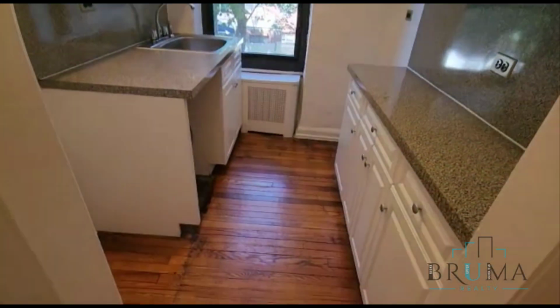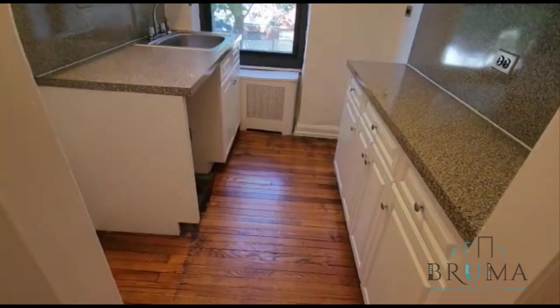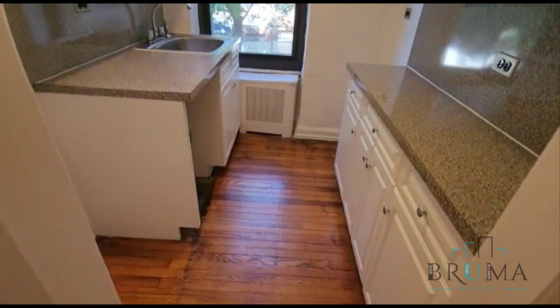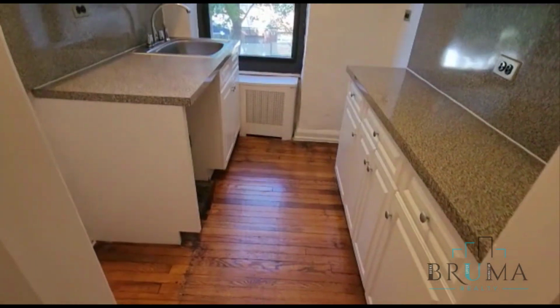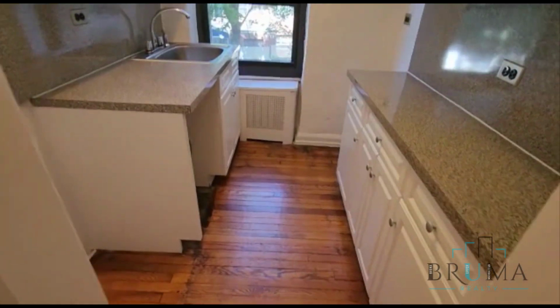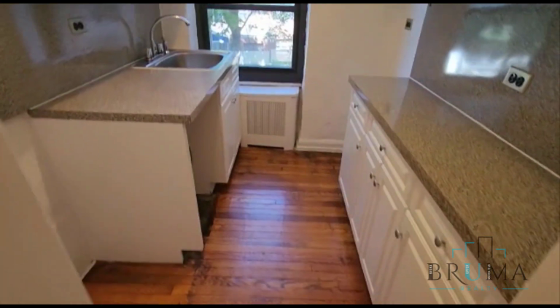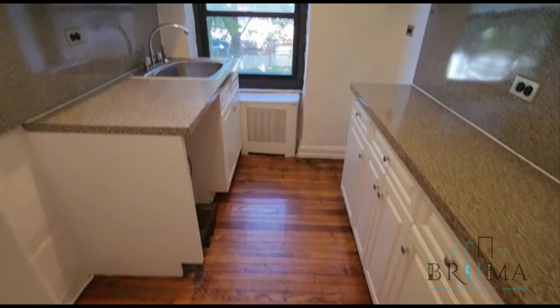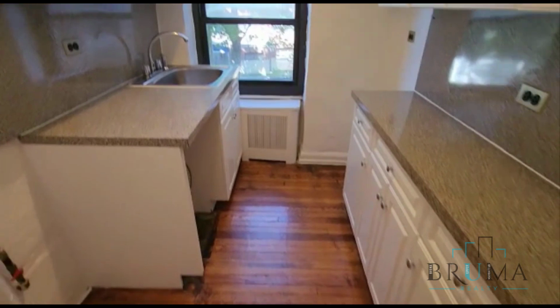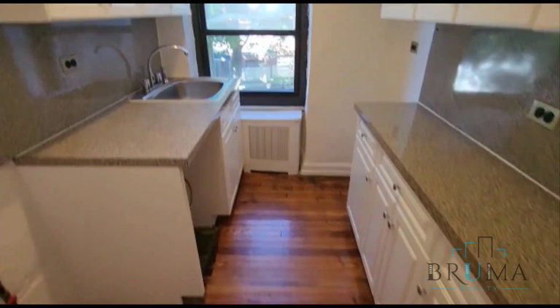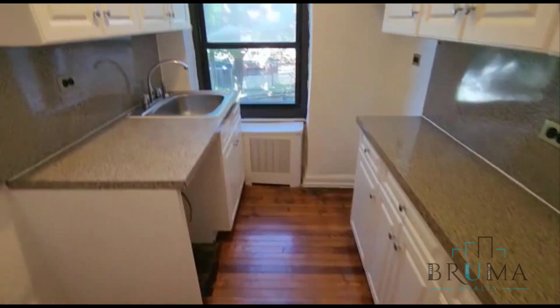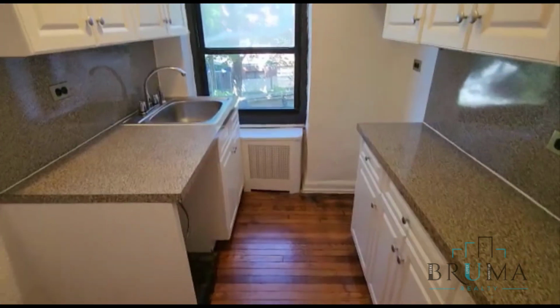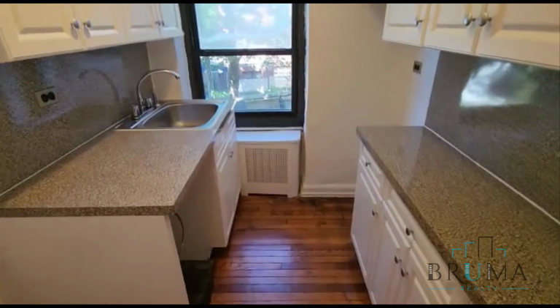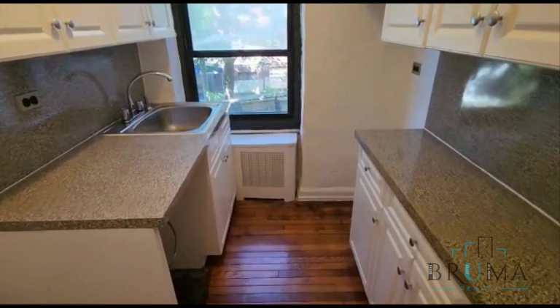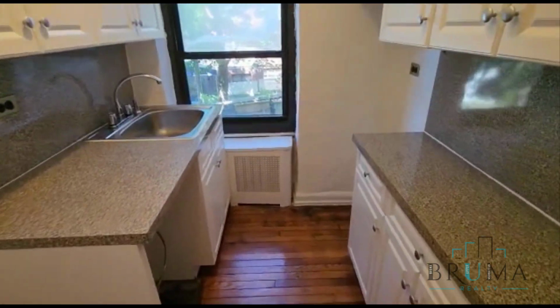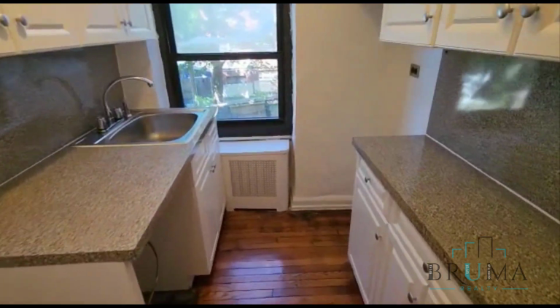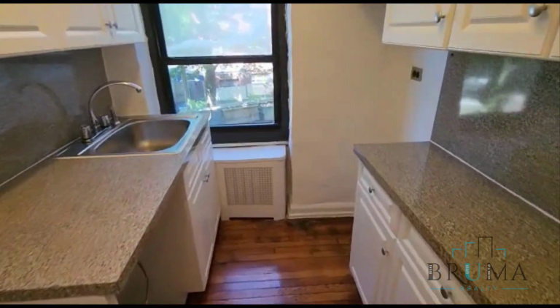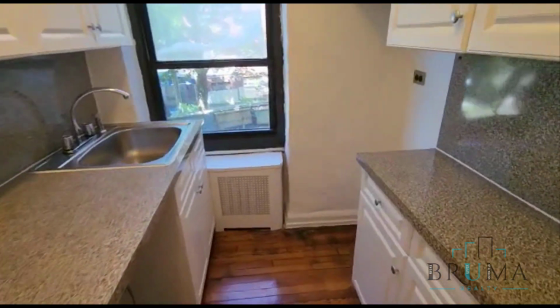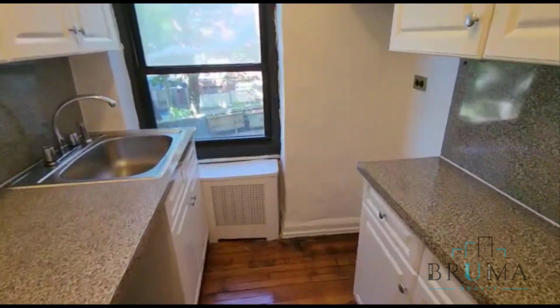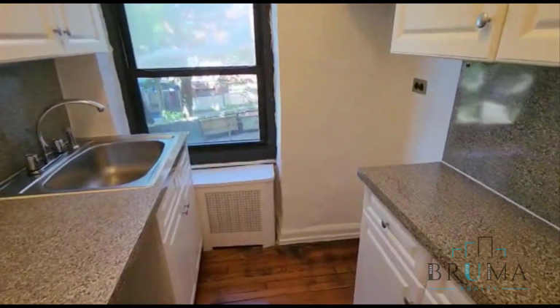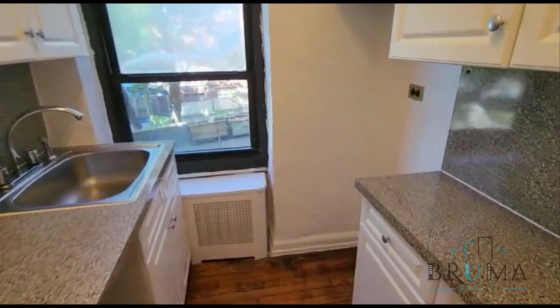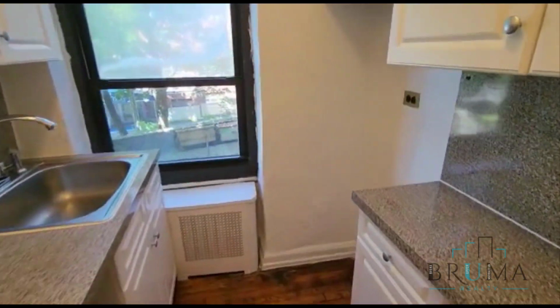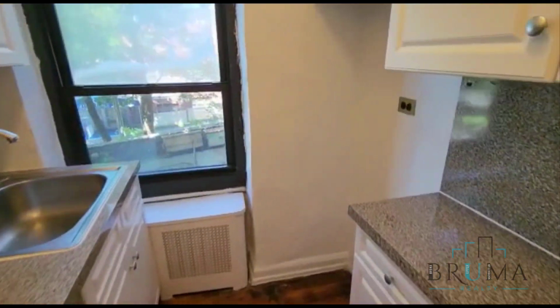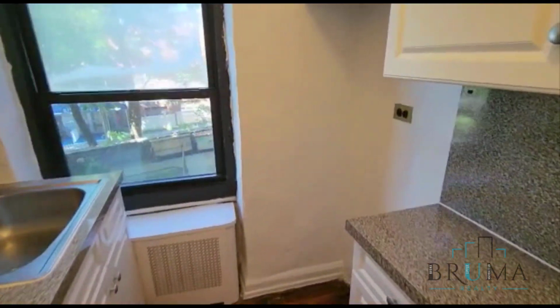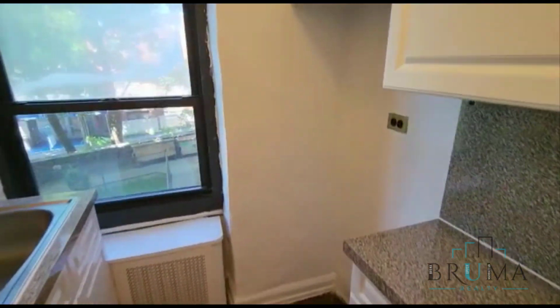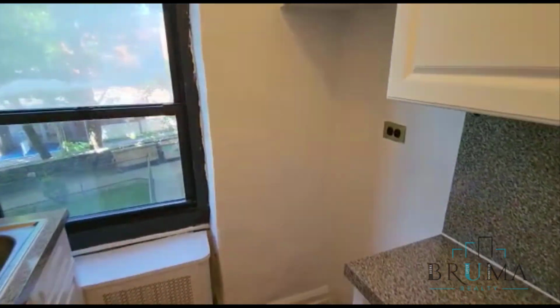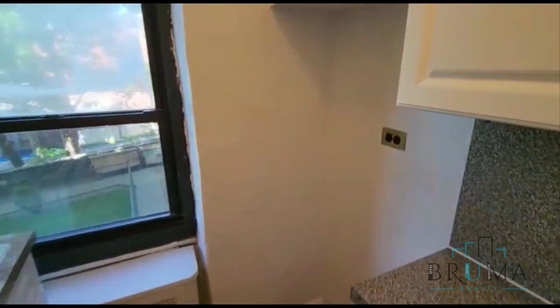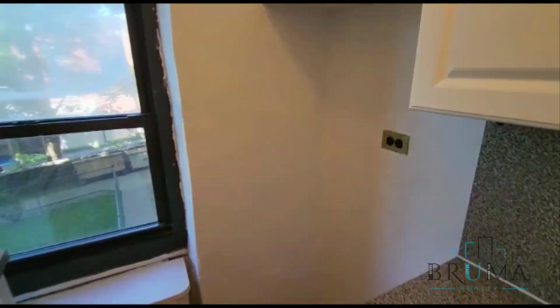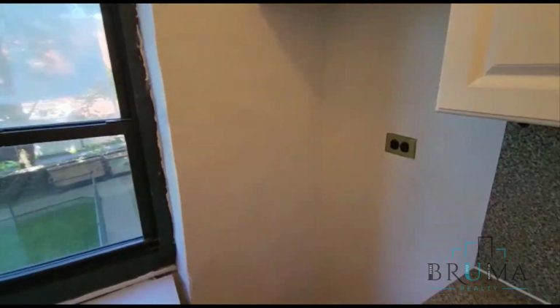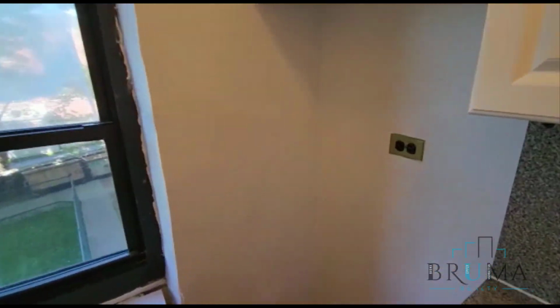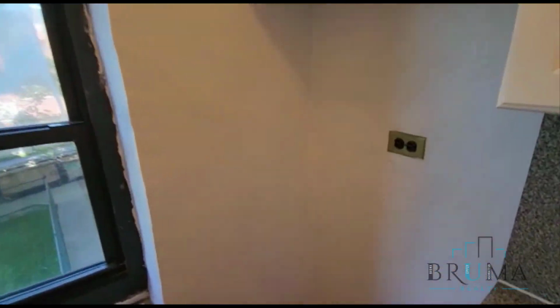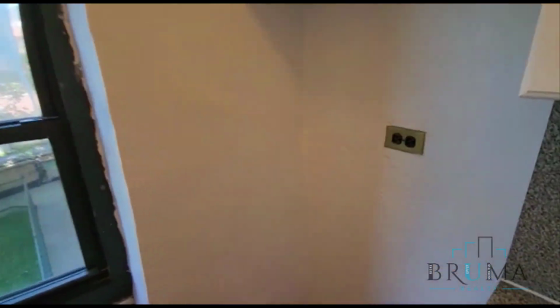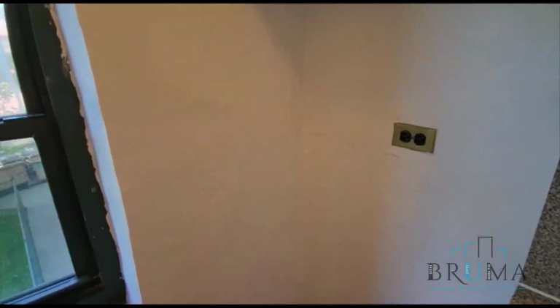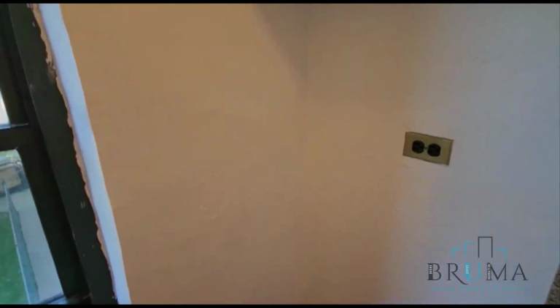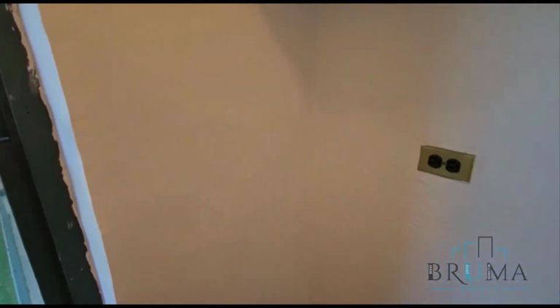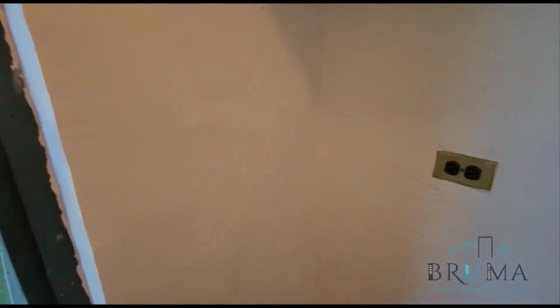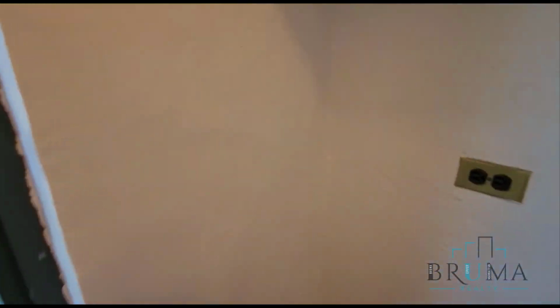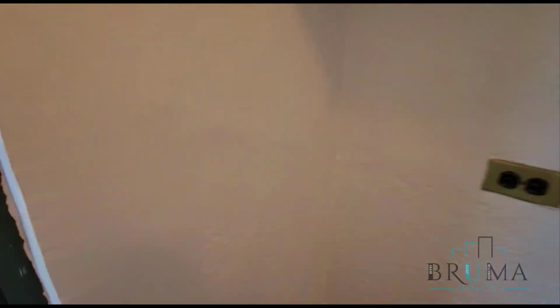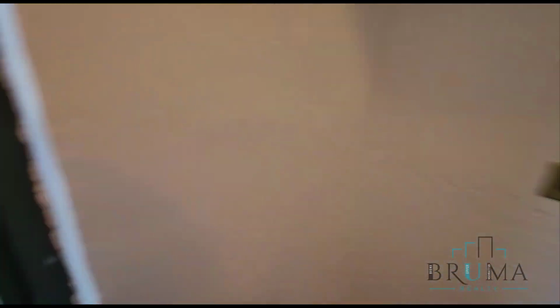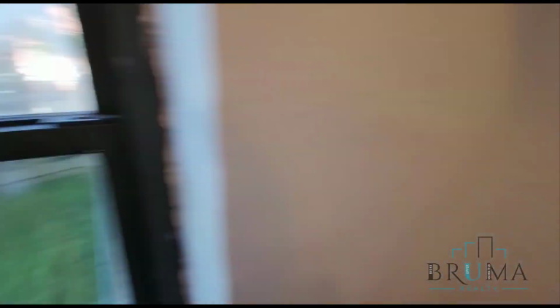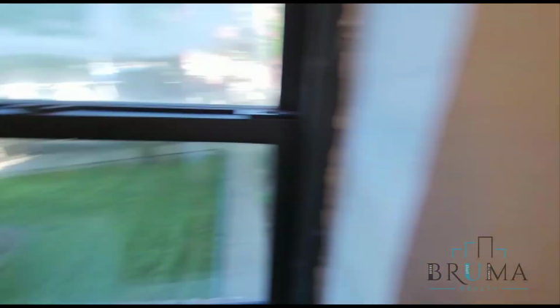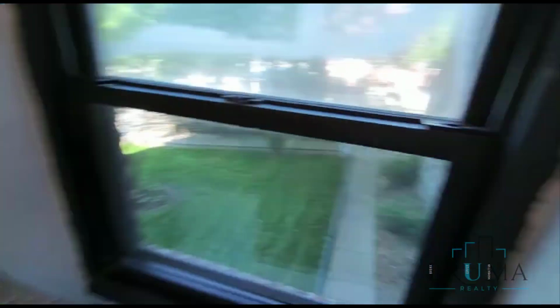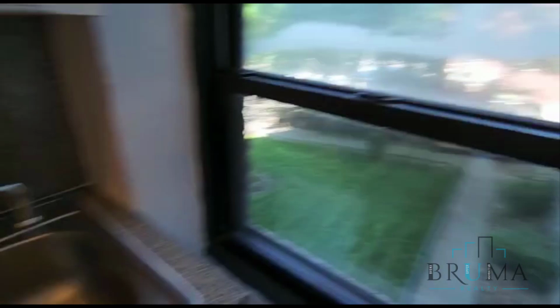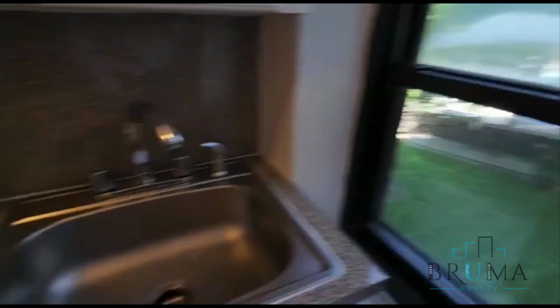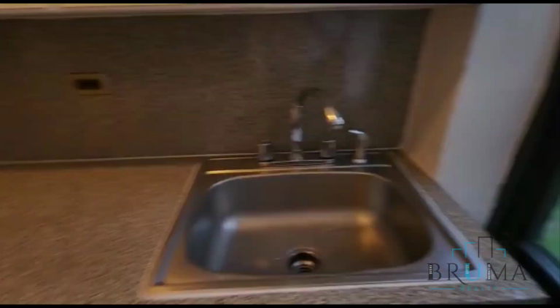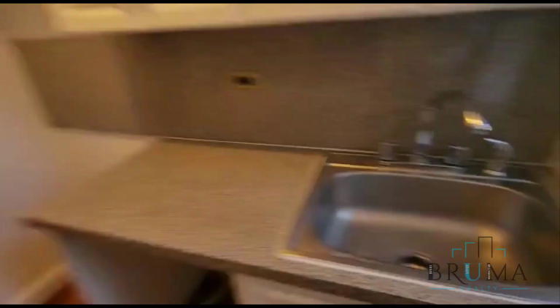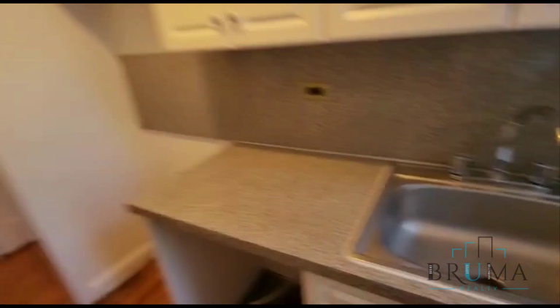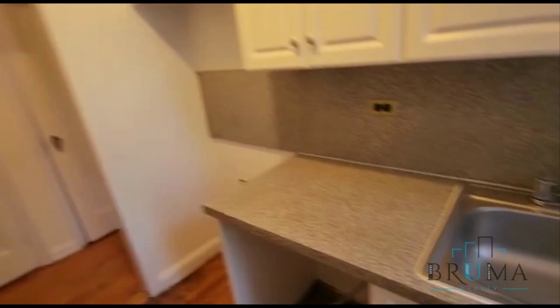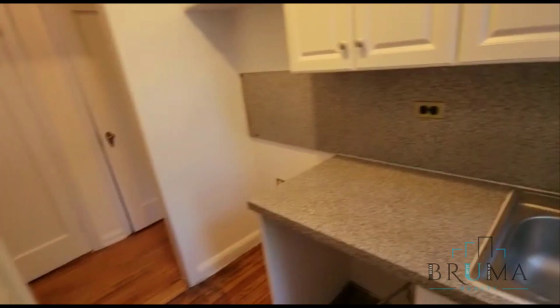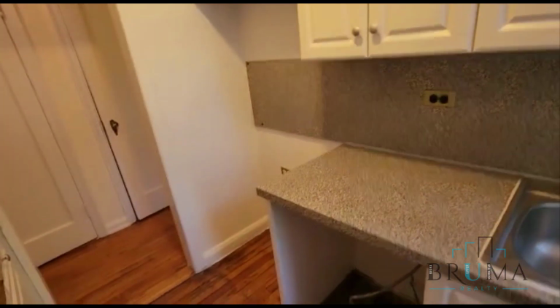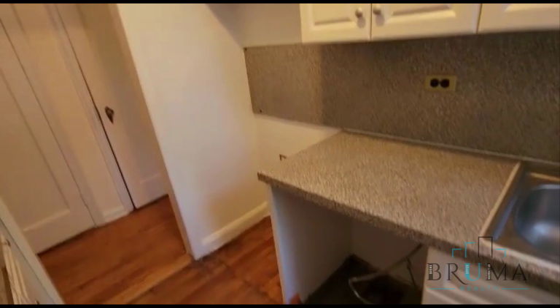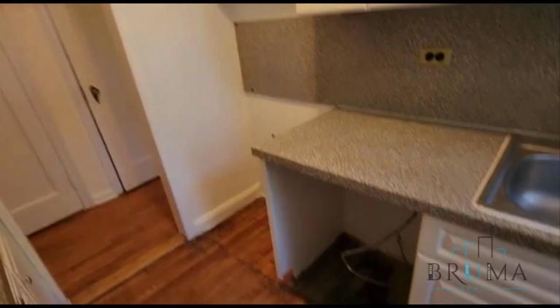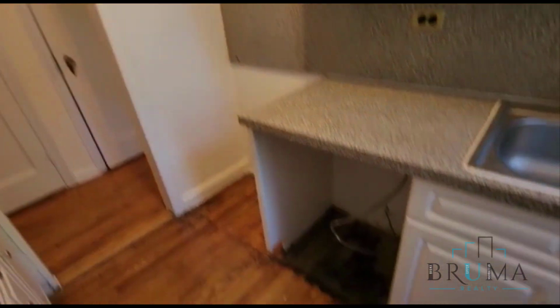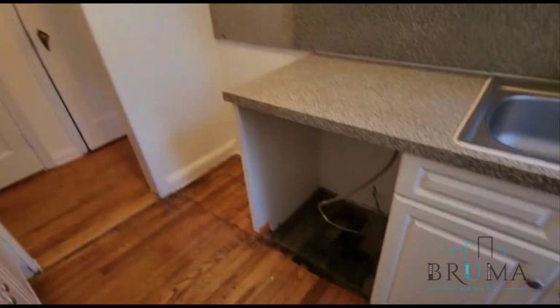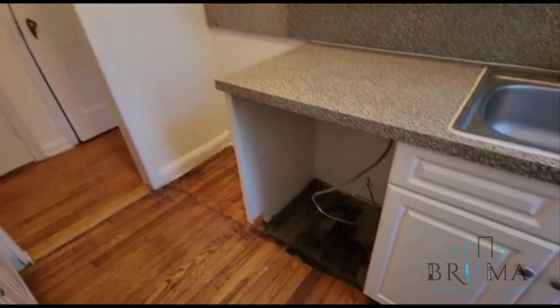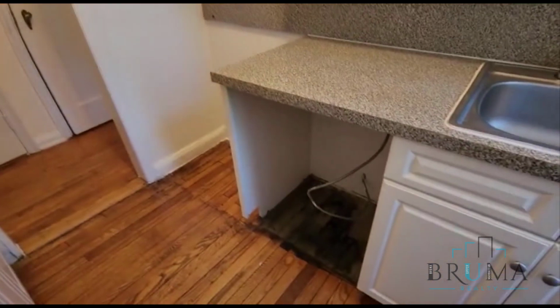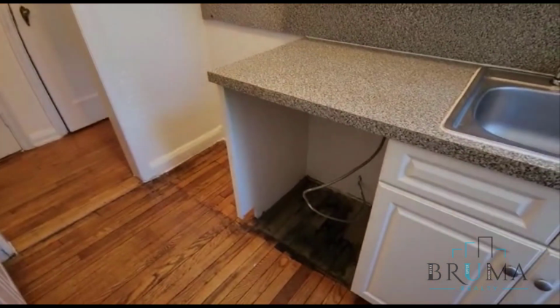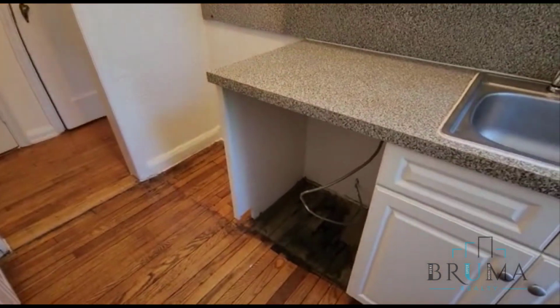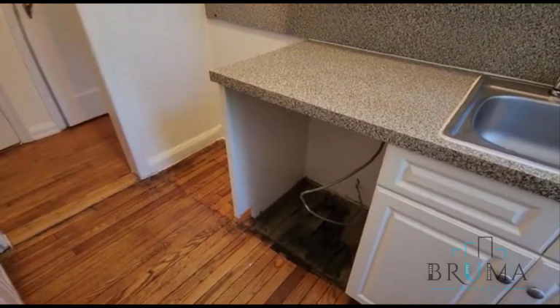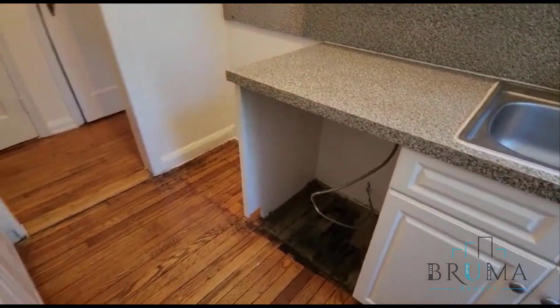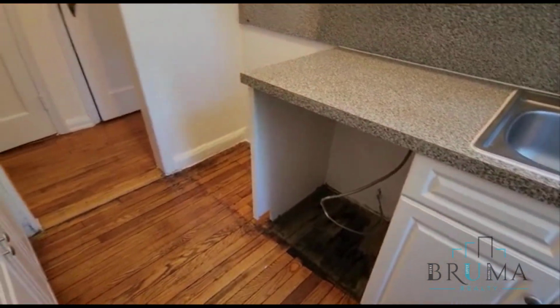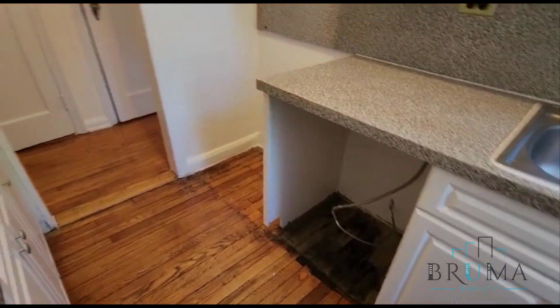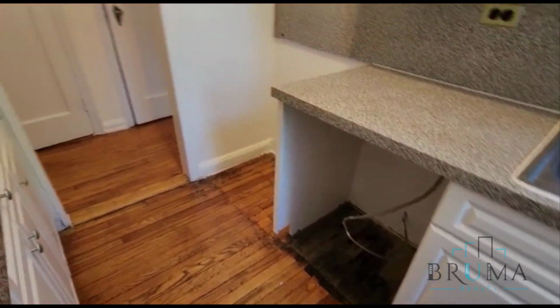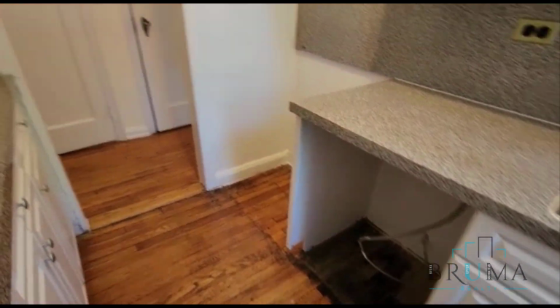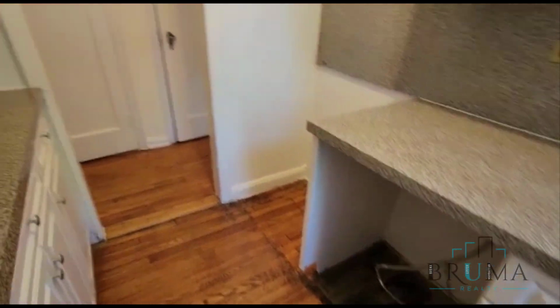The appliances are still going to be put in. The fridge is going to be right here. We're going to have a stove, and it looks like we have a dishwasher as well.